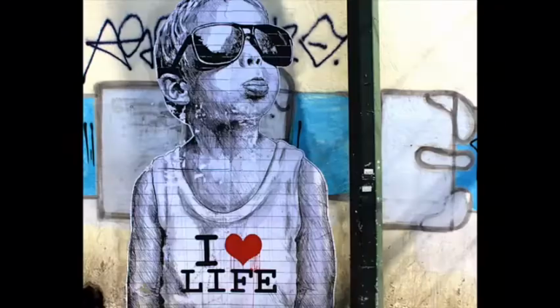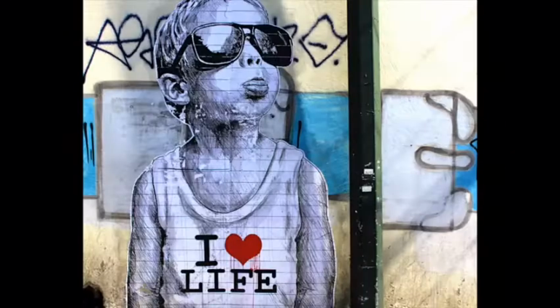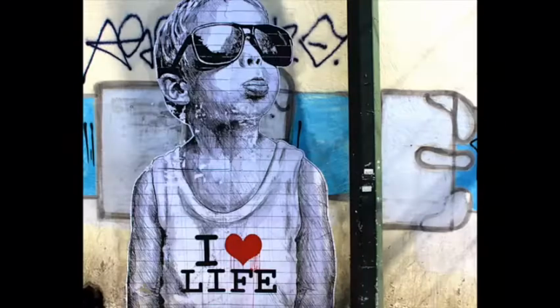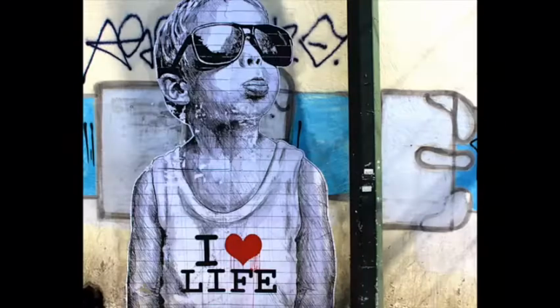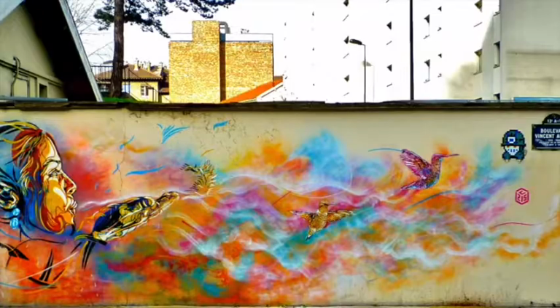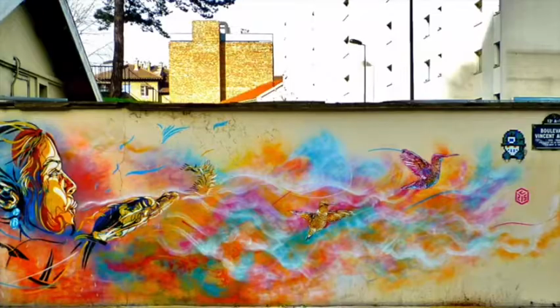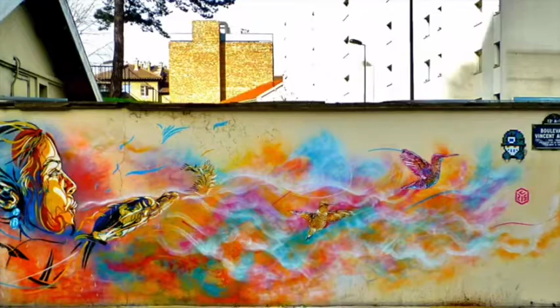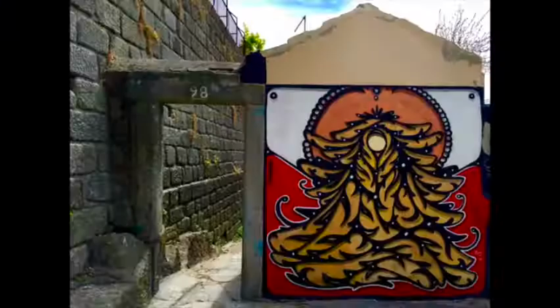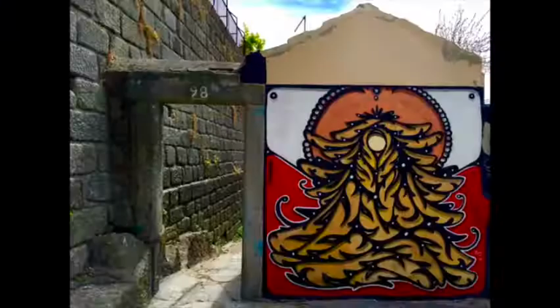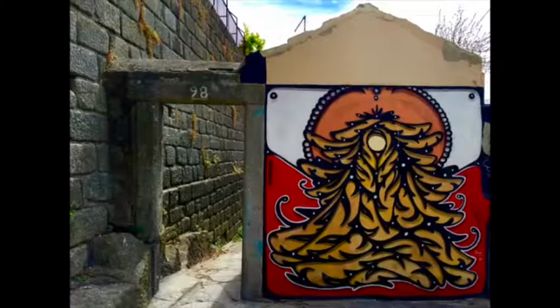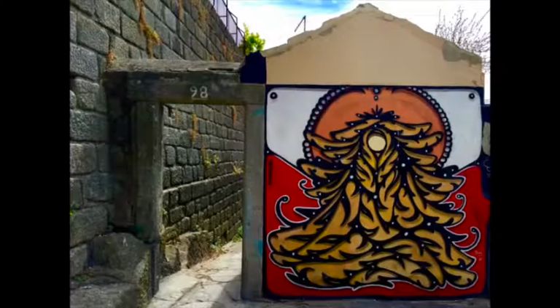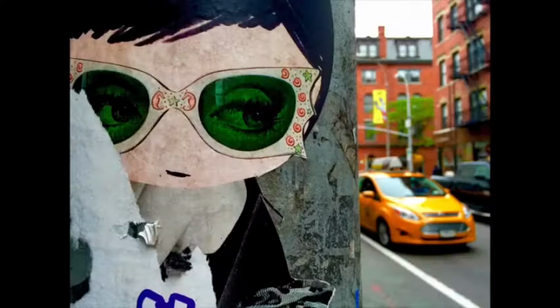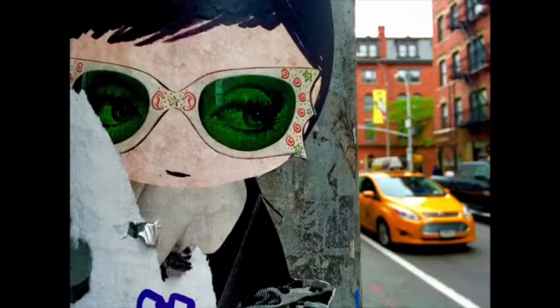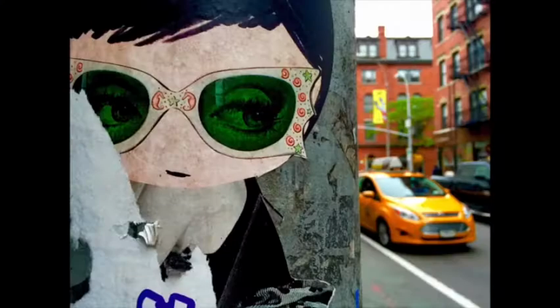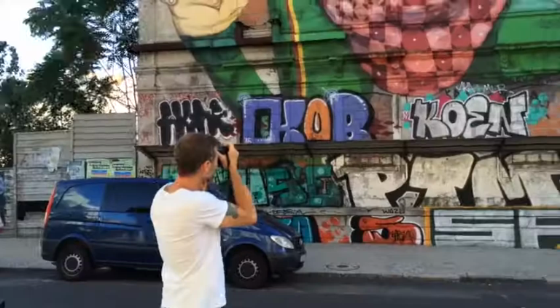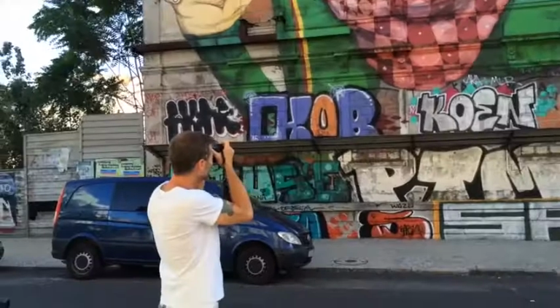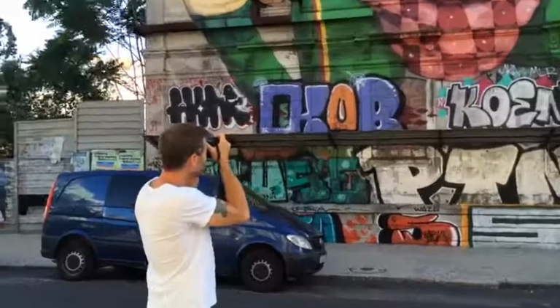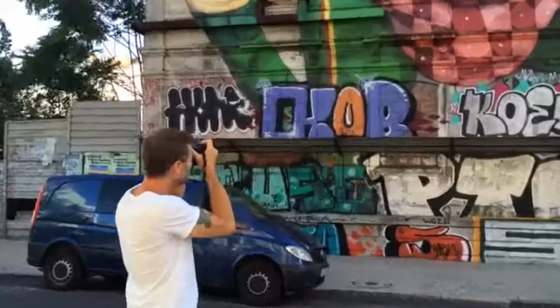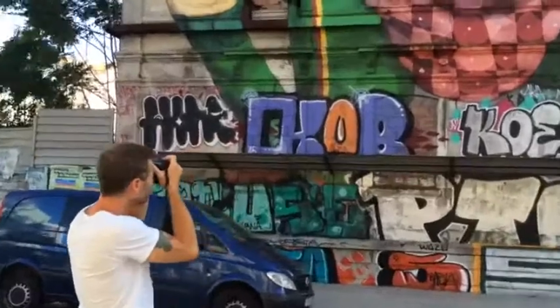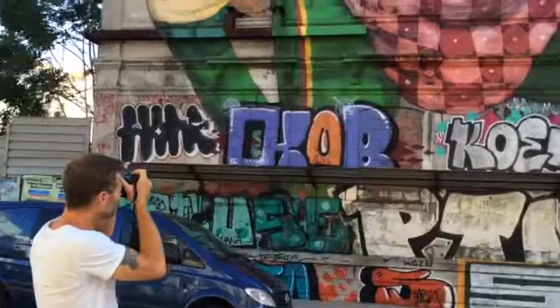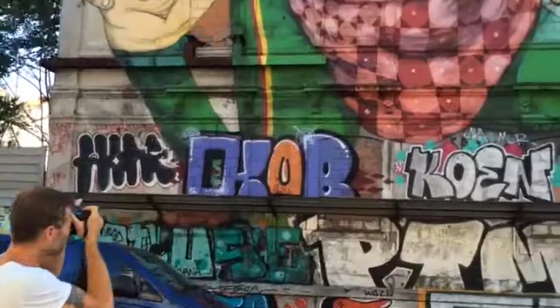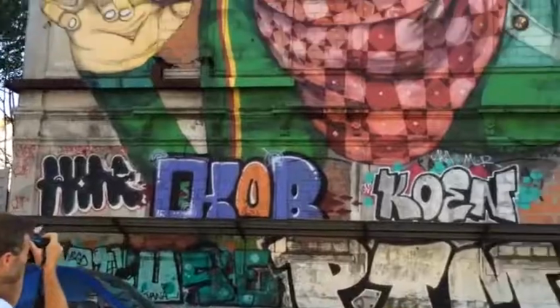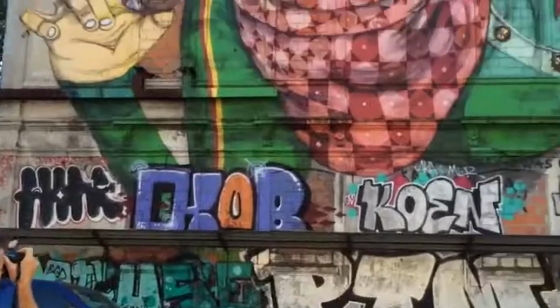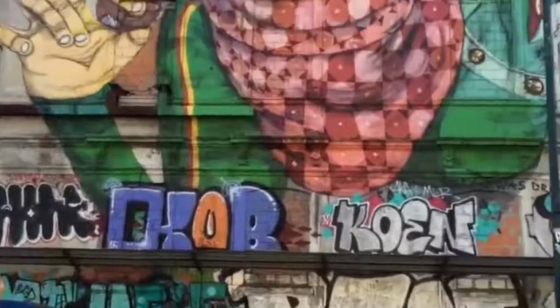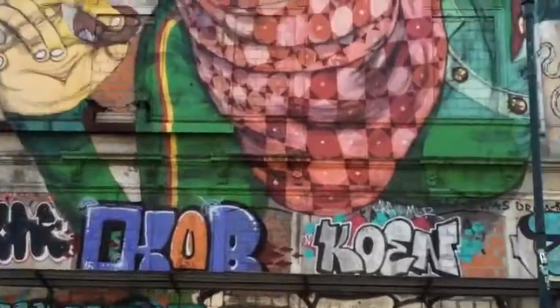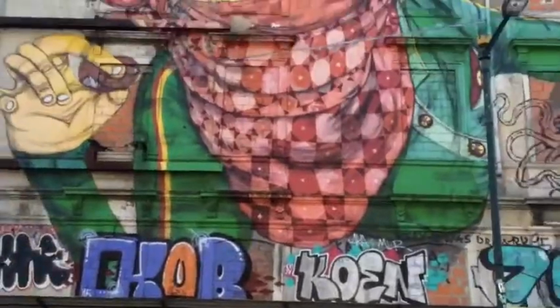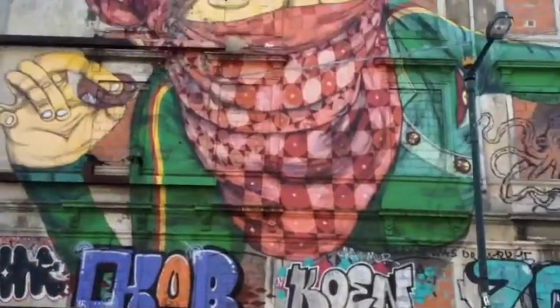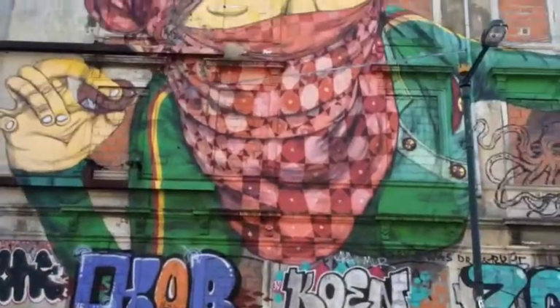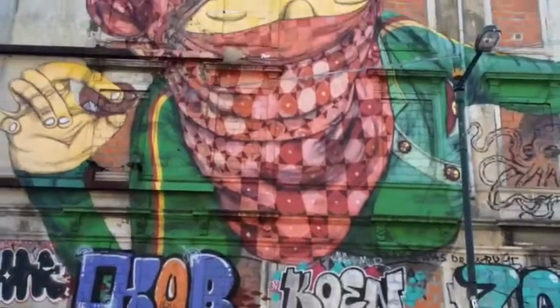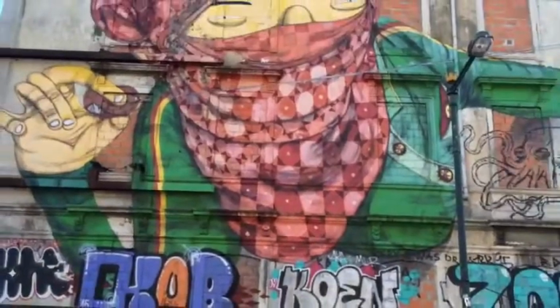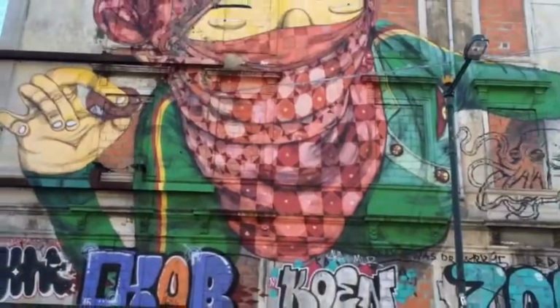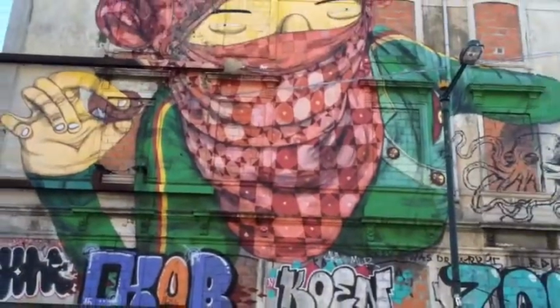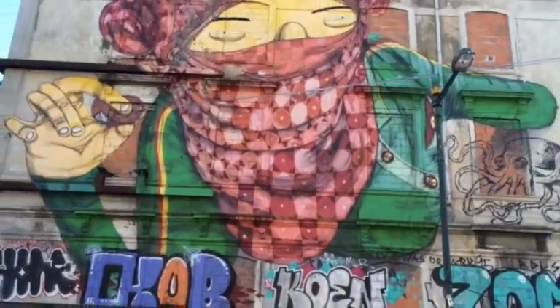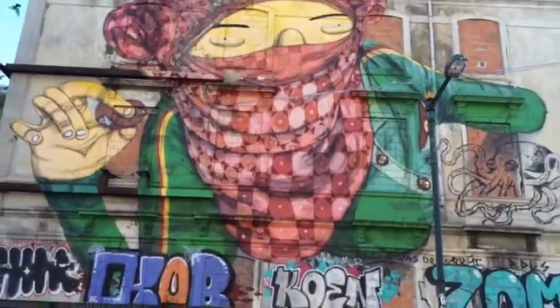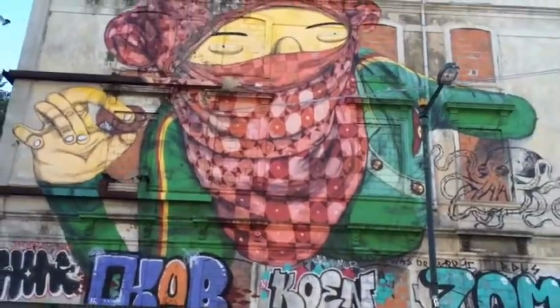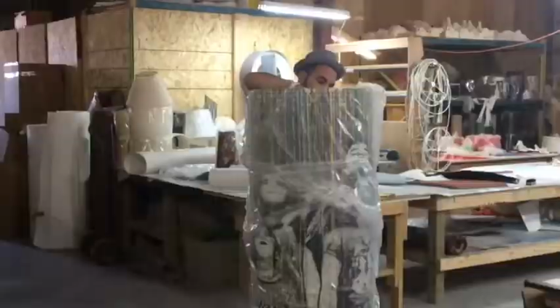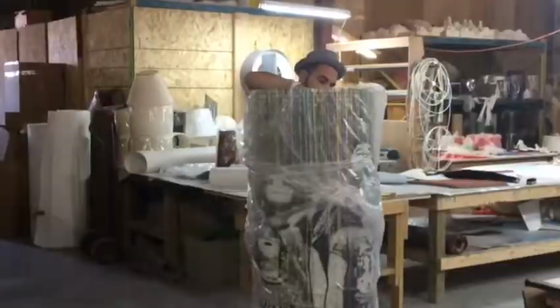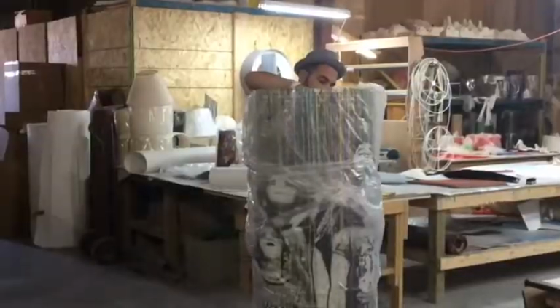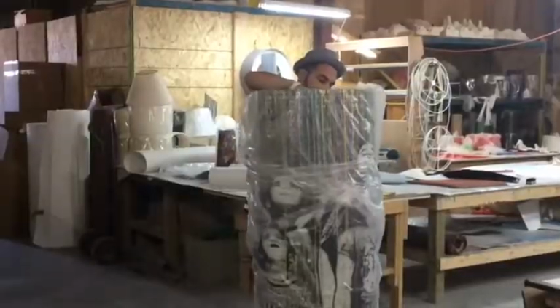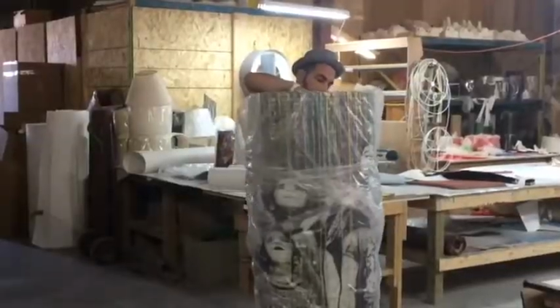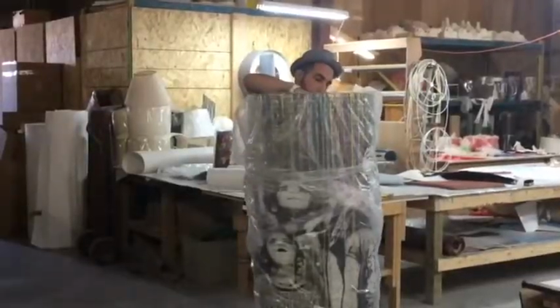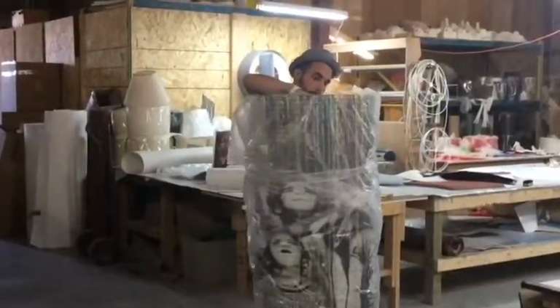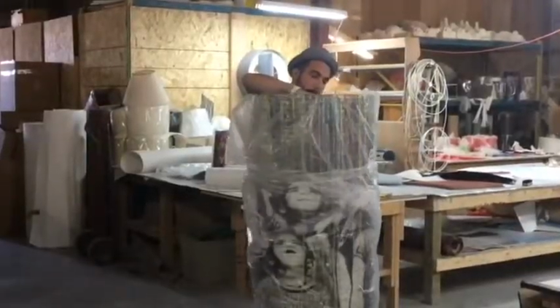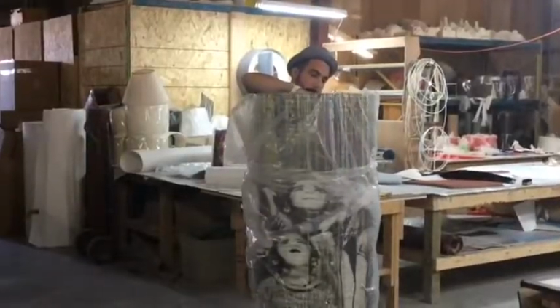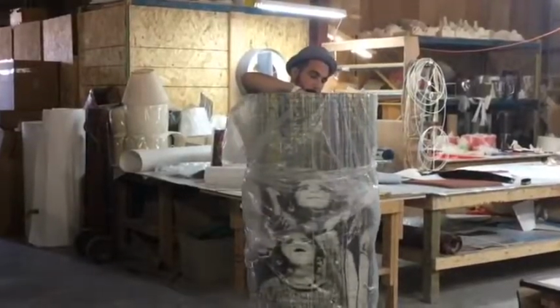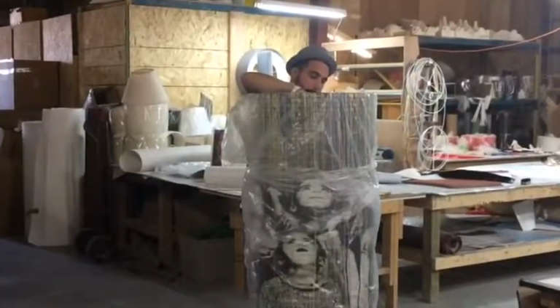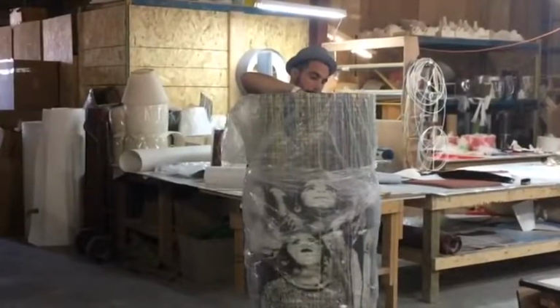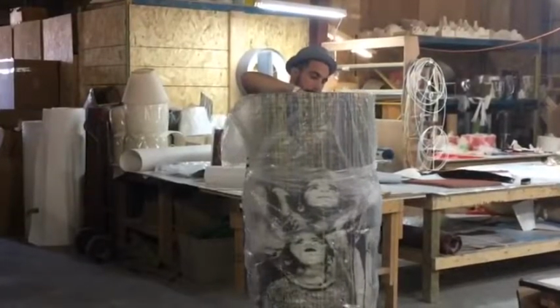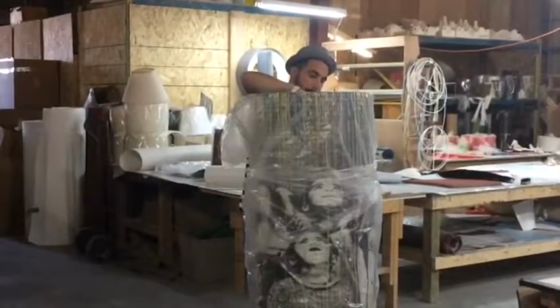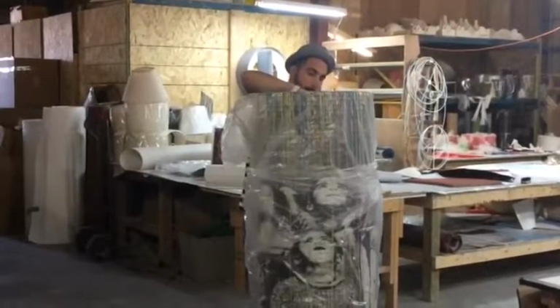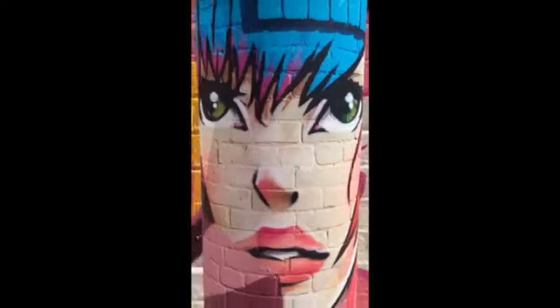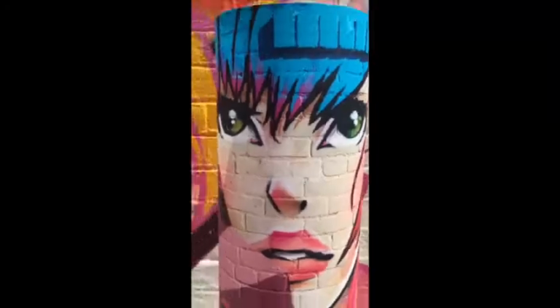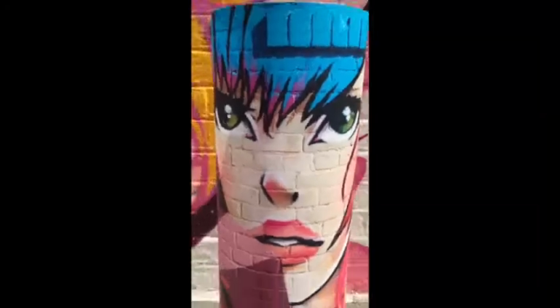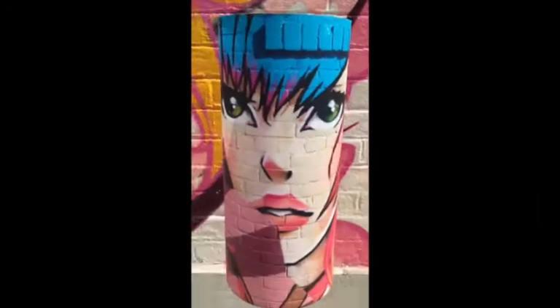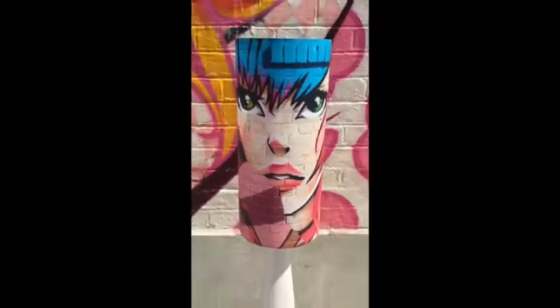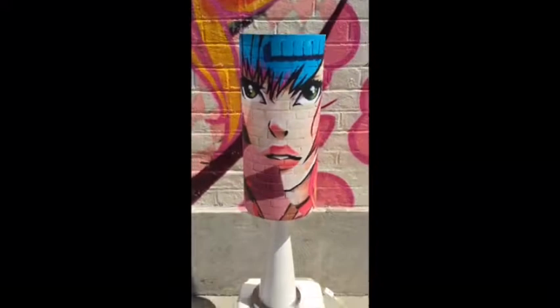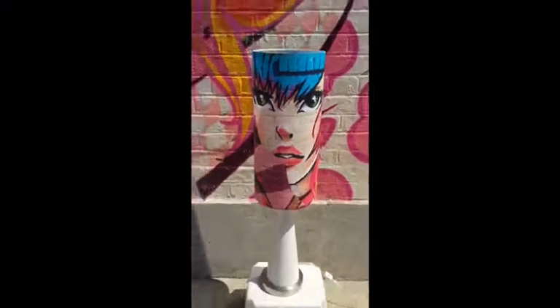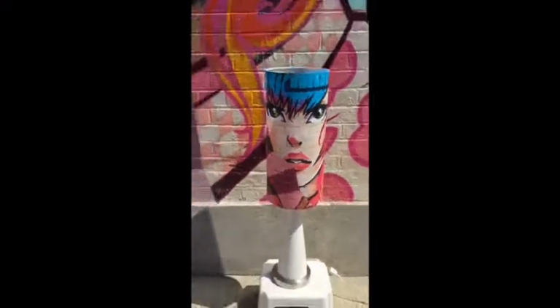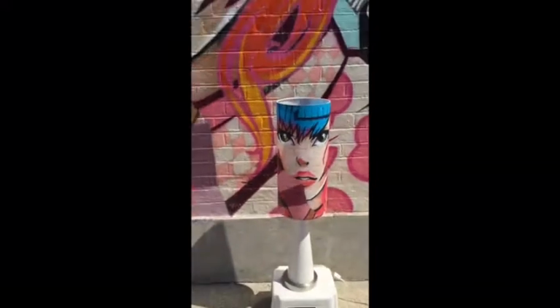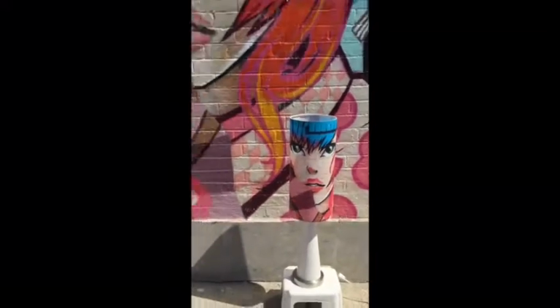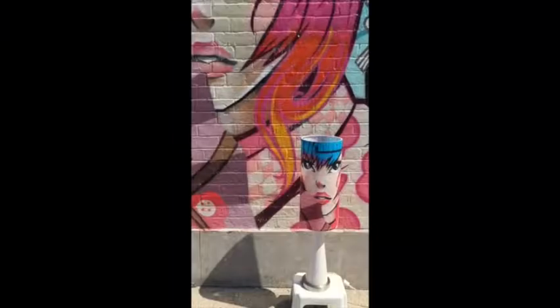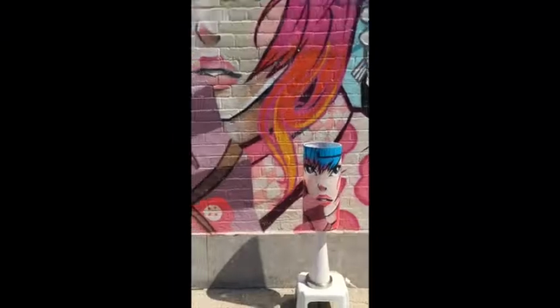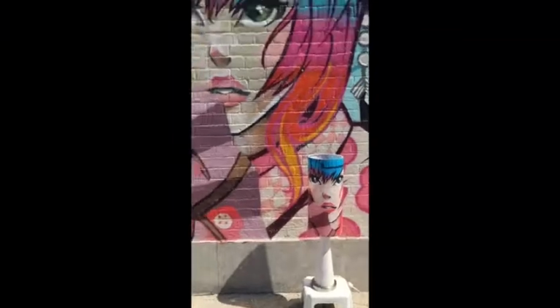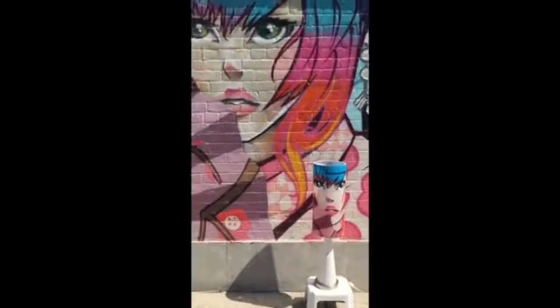Realizing the impermanence of this medium, they decided to create a way to hold on to these pieces forever. And thus, Urban Landscapes was born.